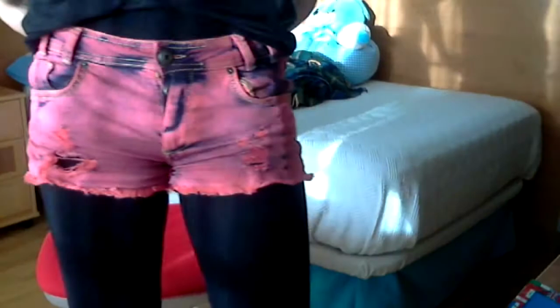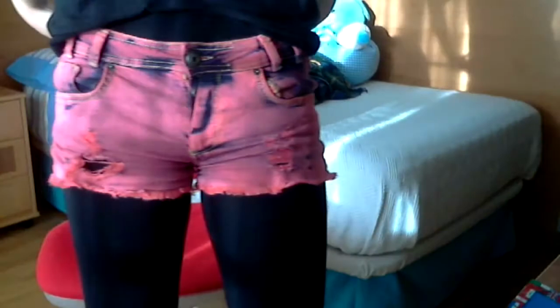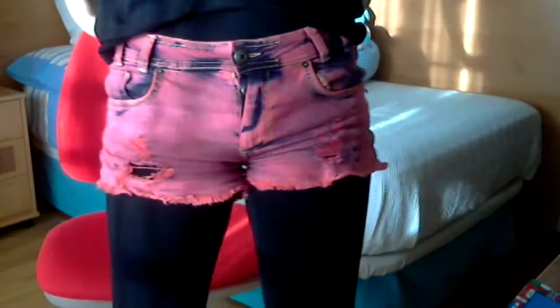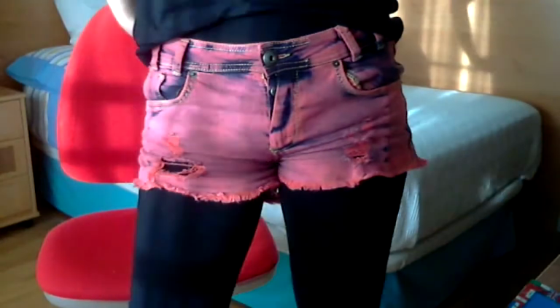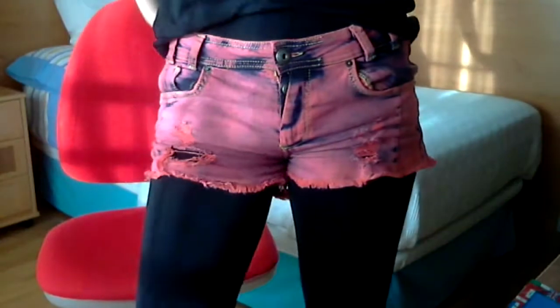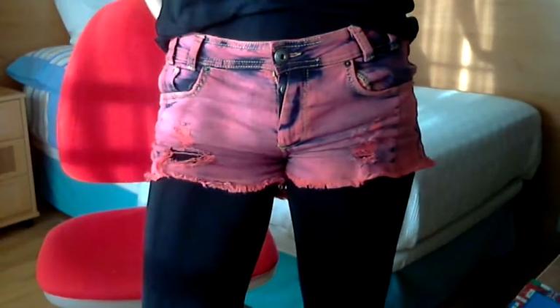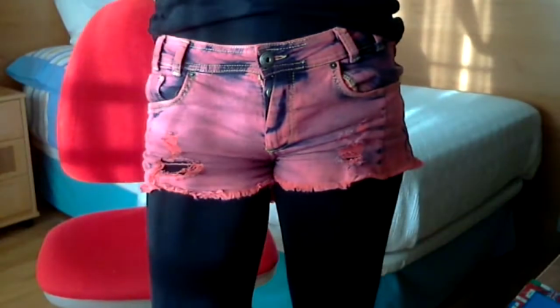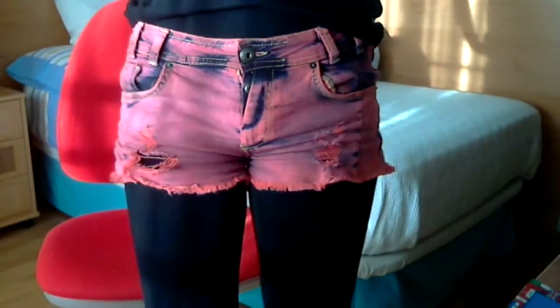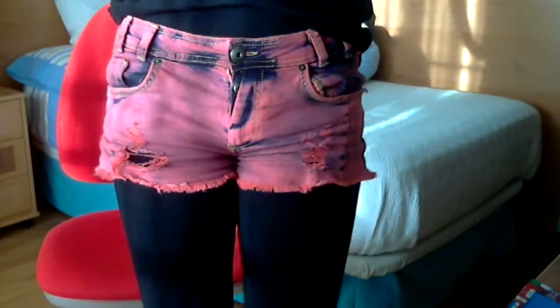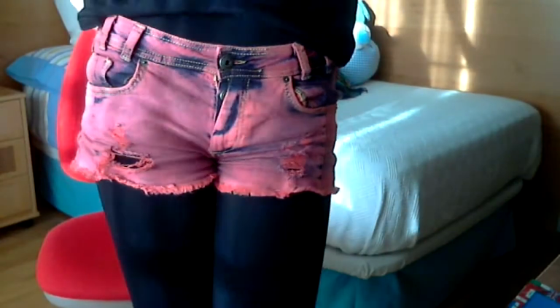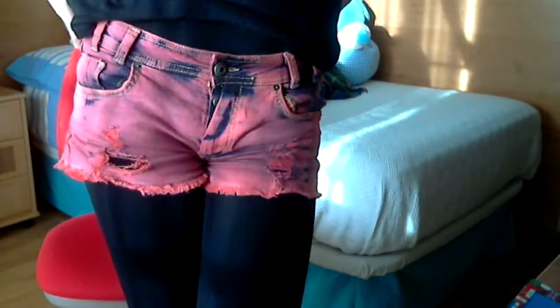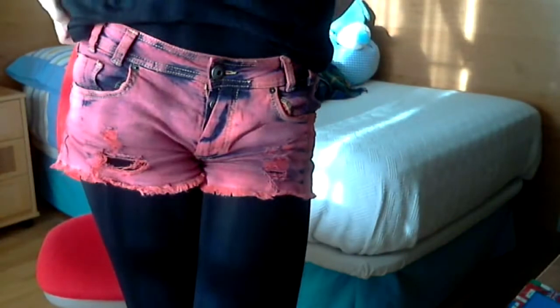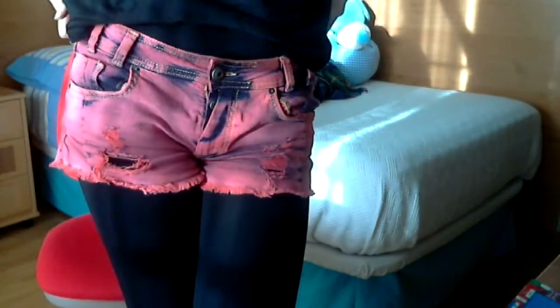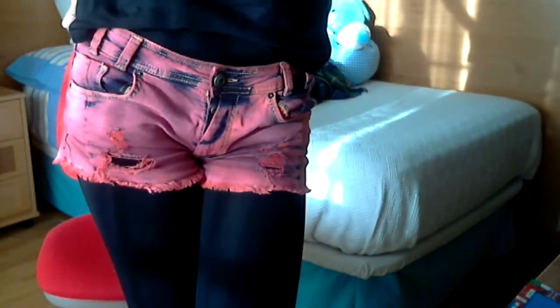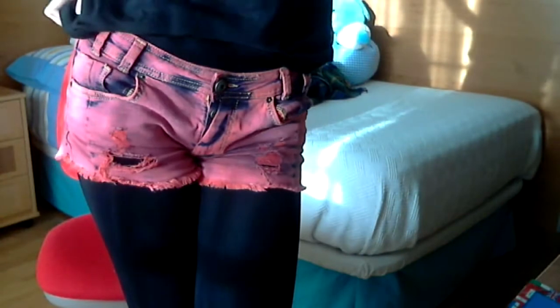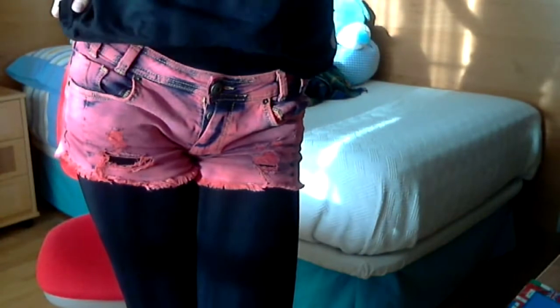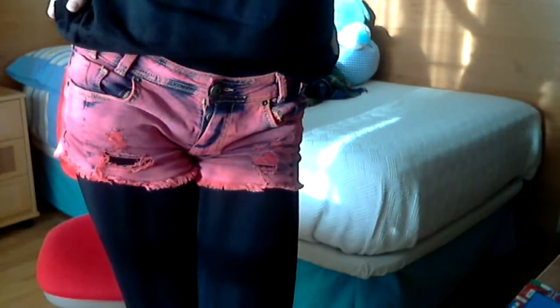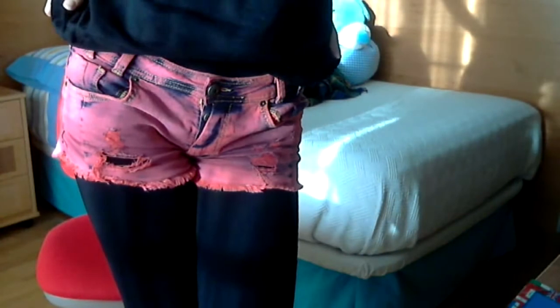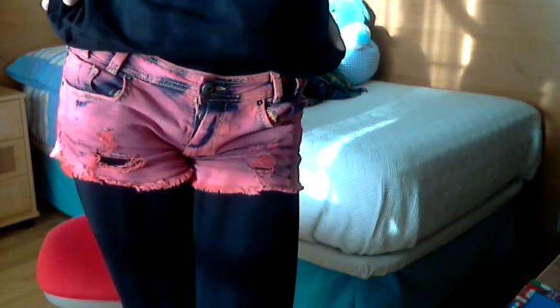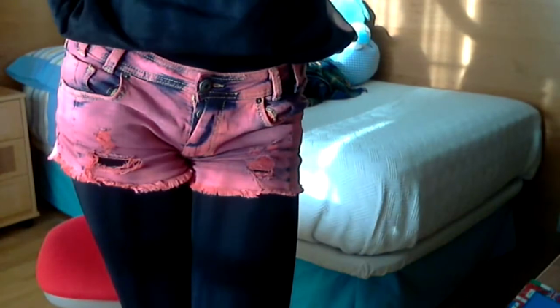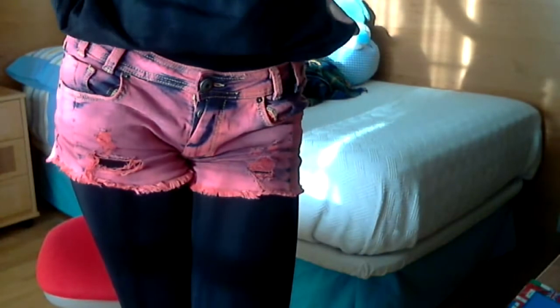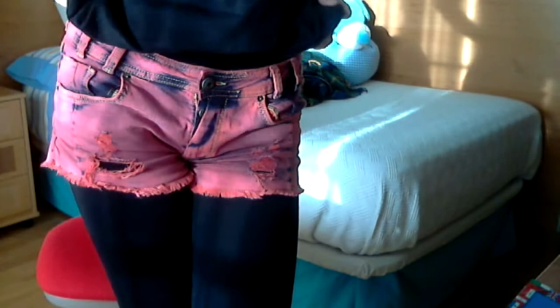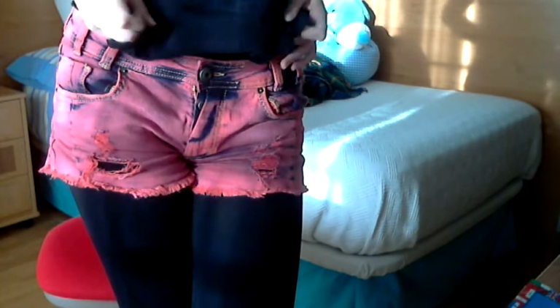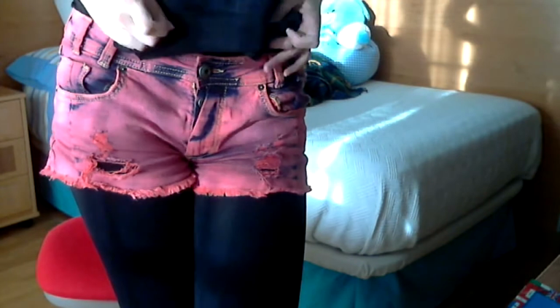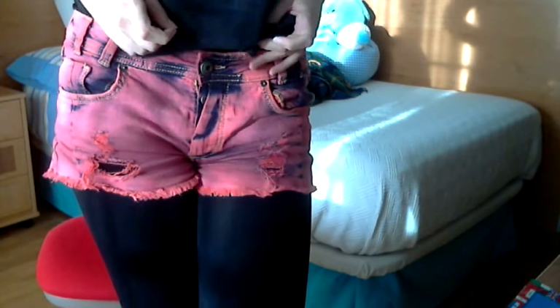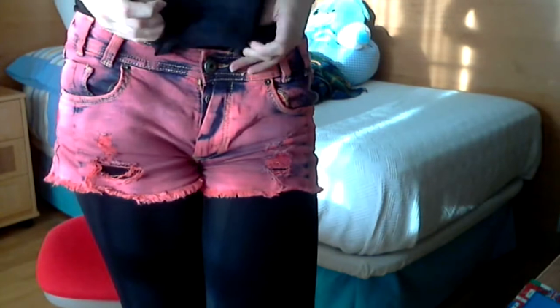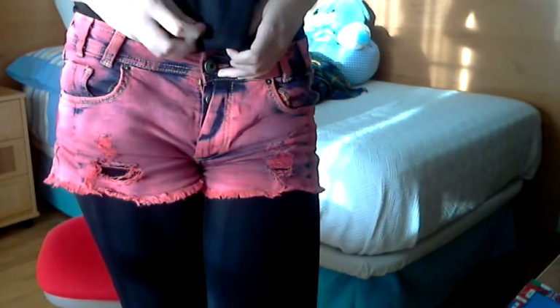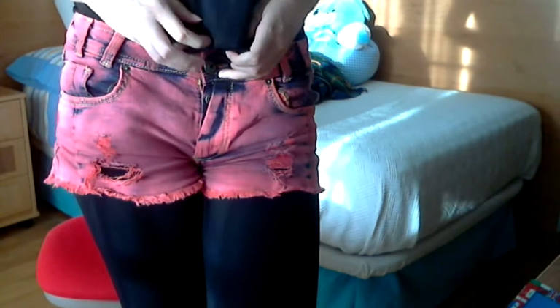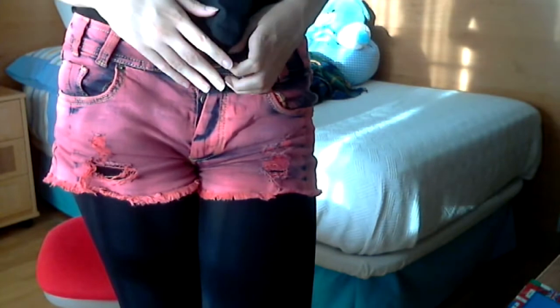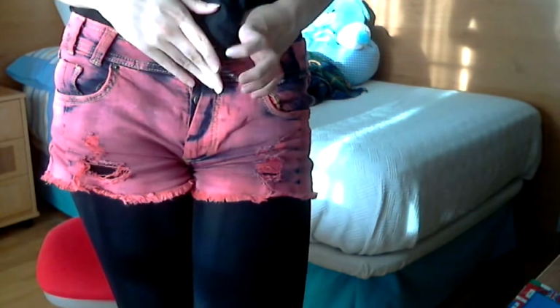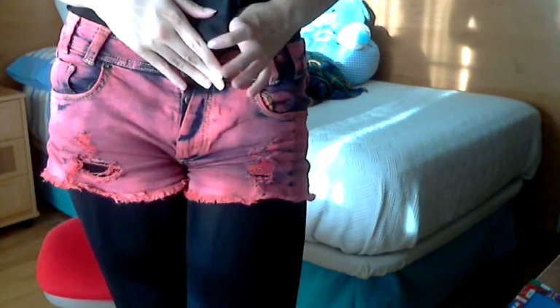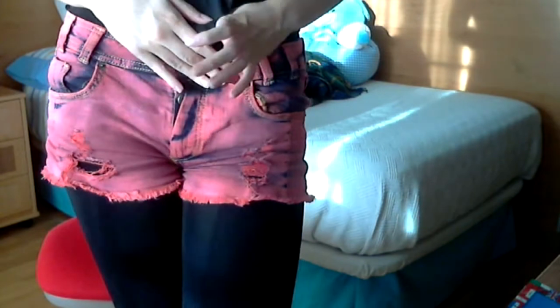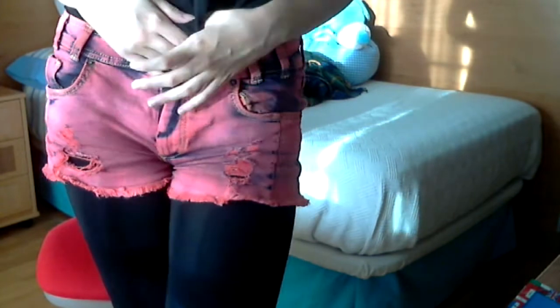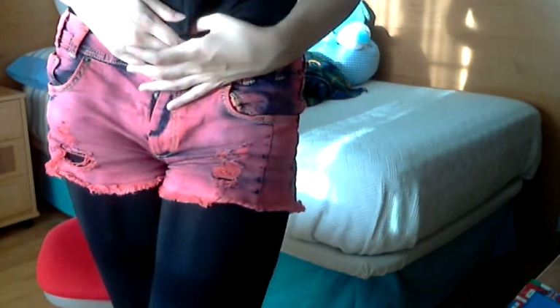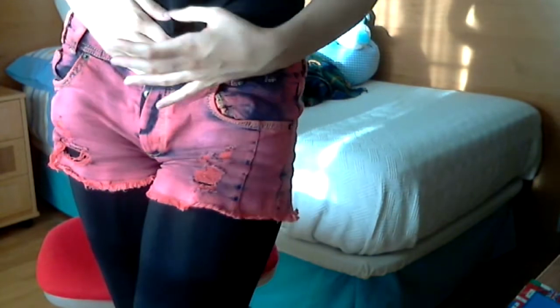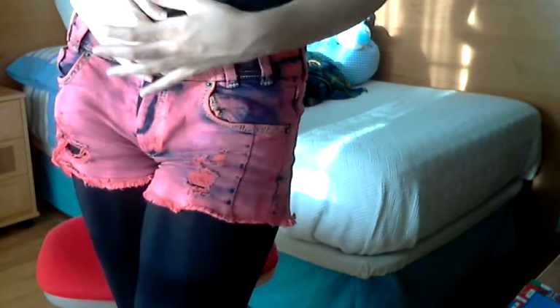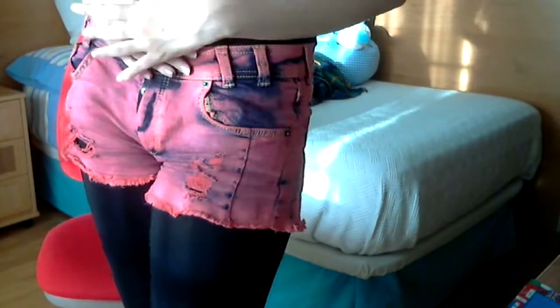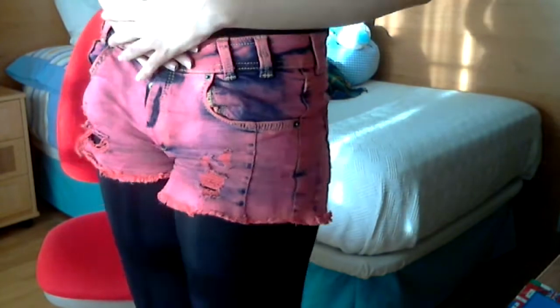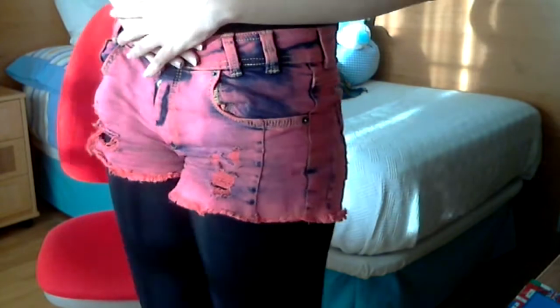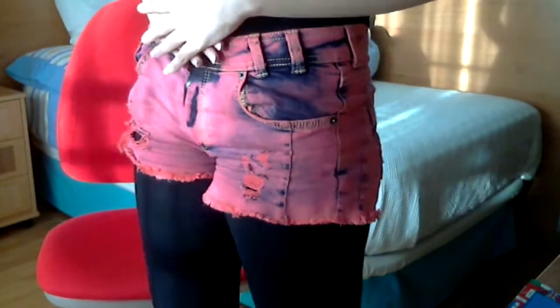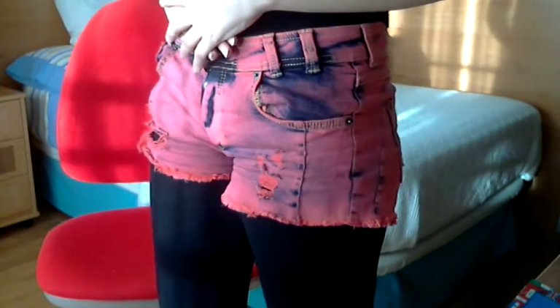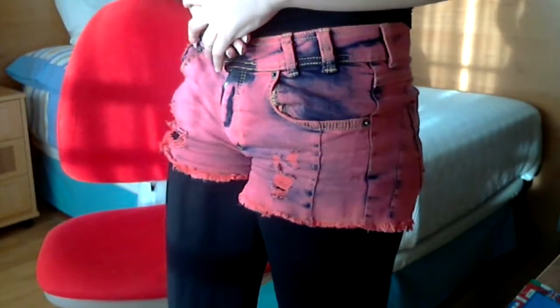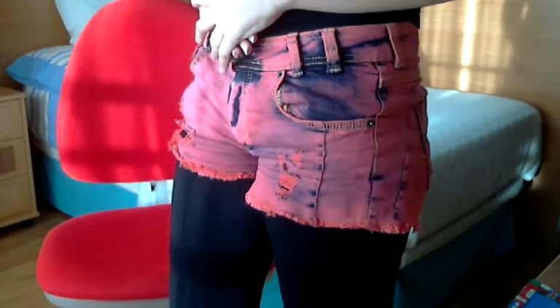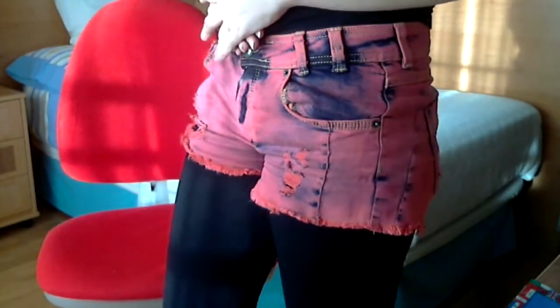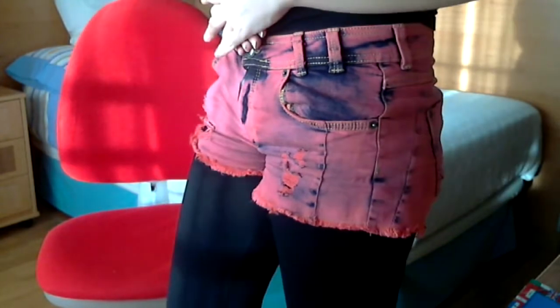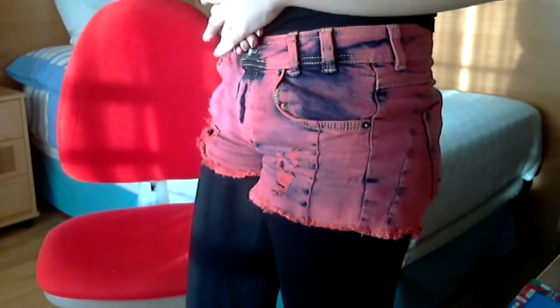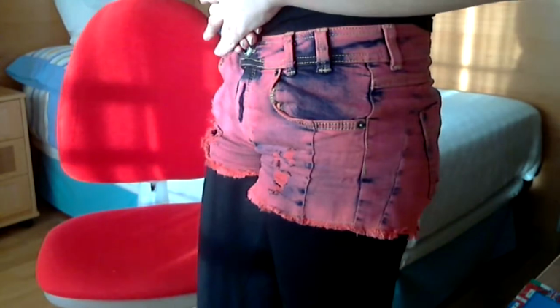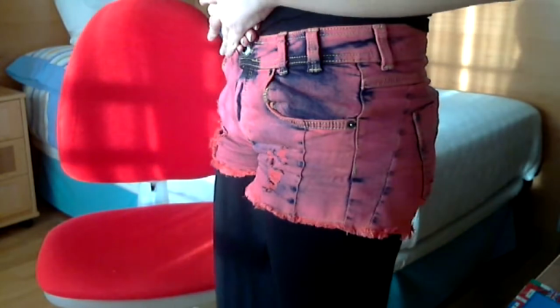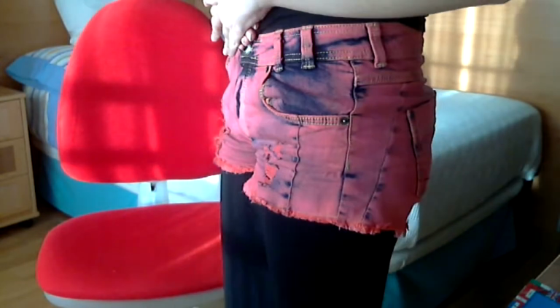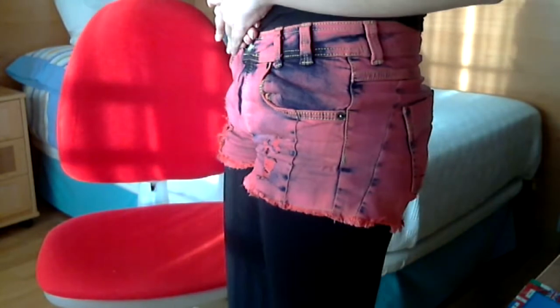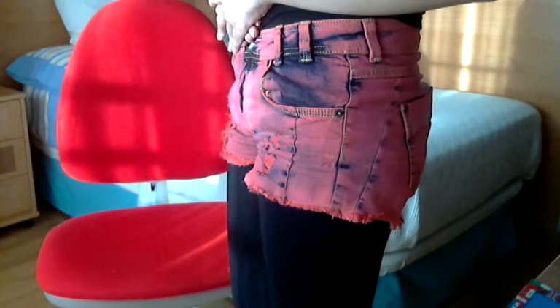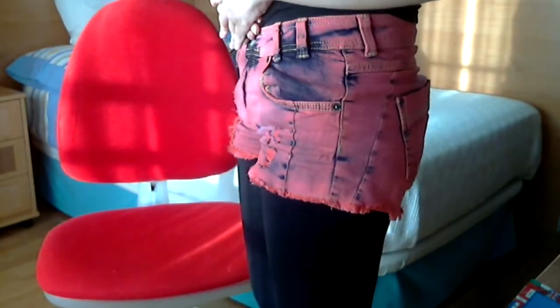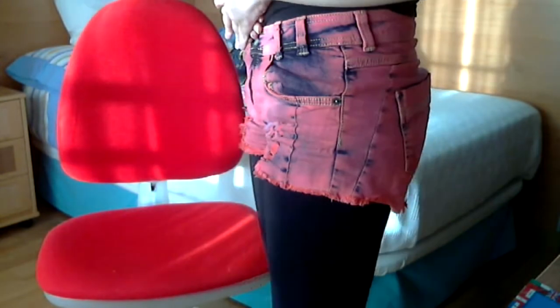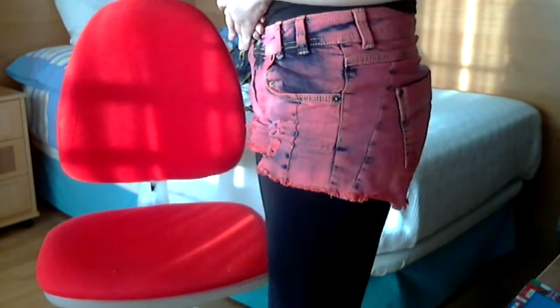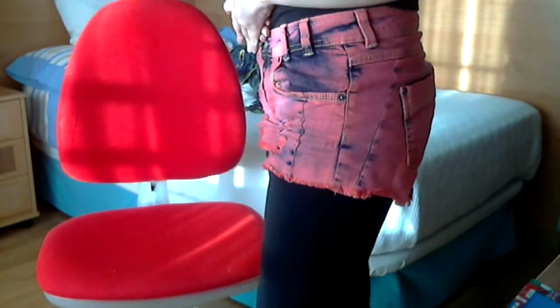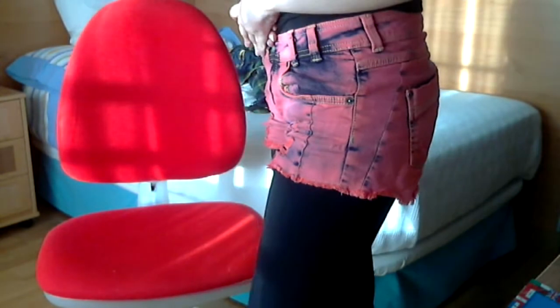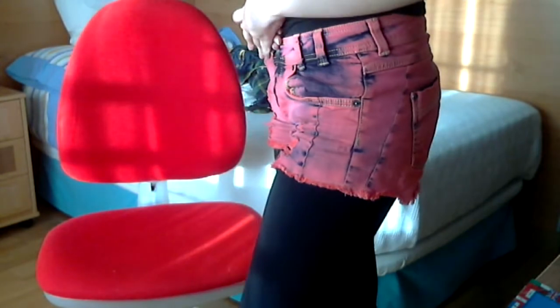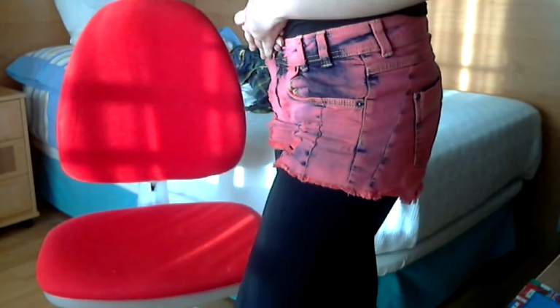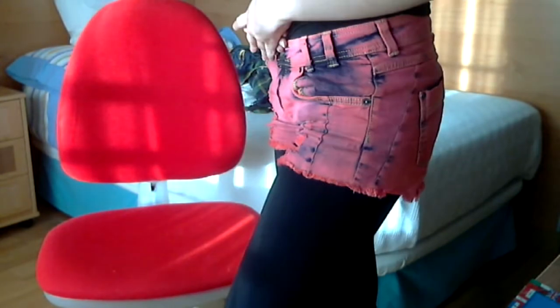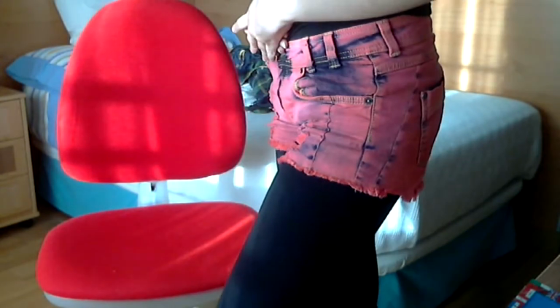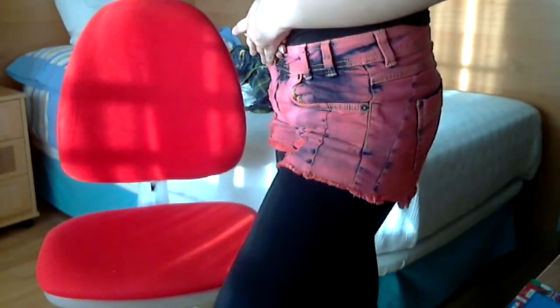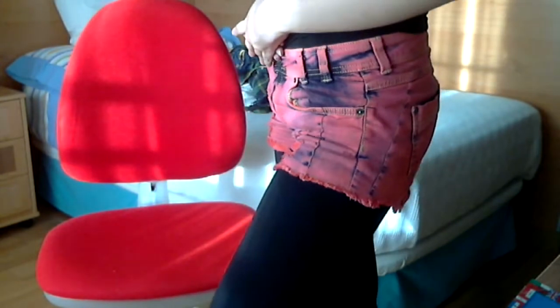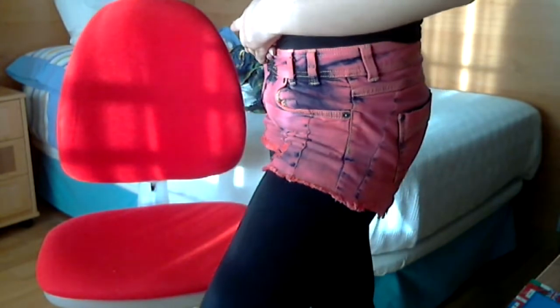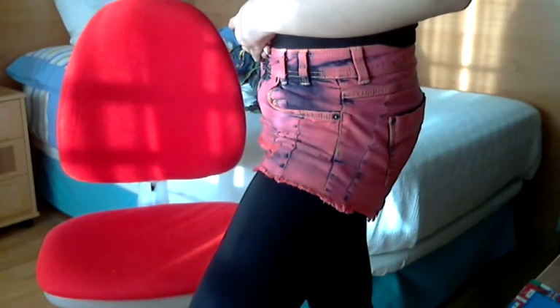These are my socks. They are pink. I really like them and I wear them a lot. I got my shorts in New Yorker.